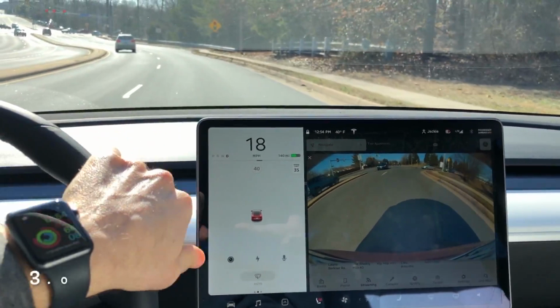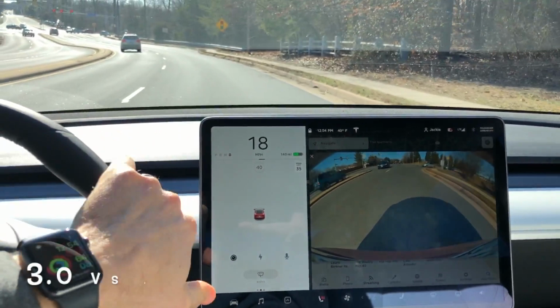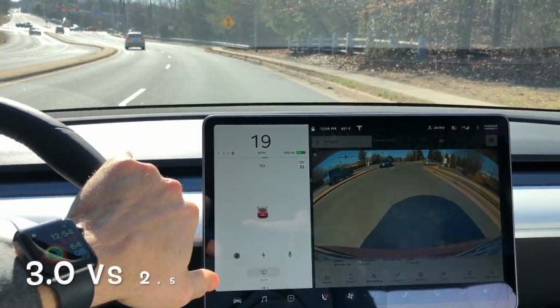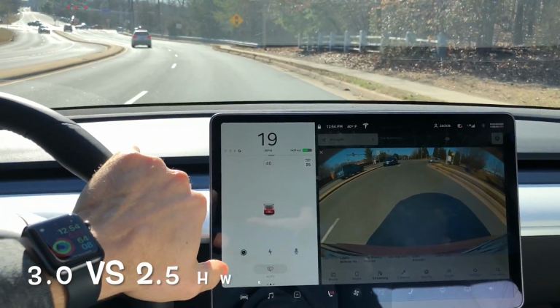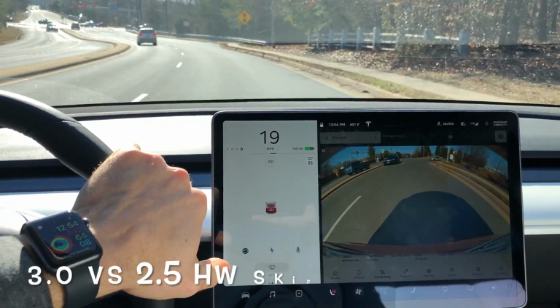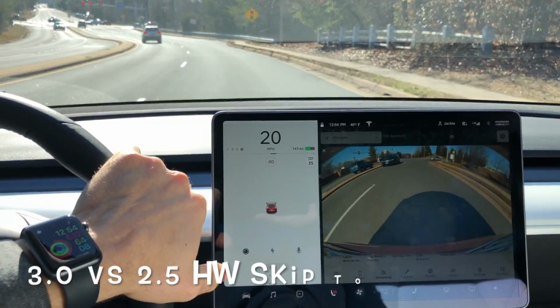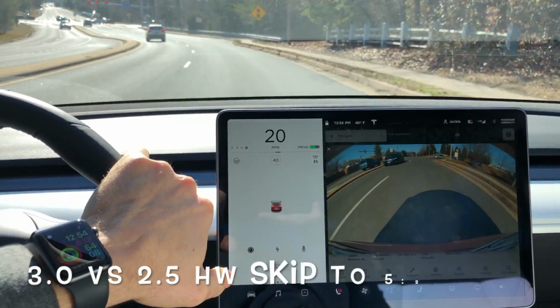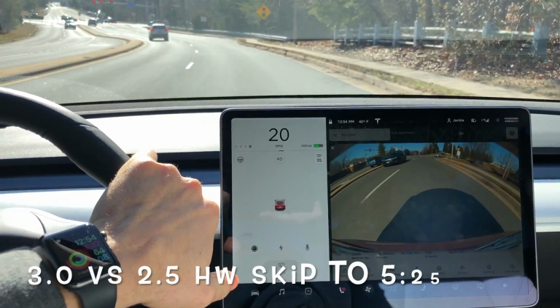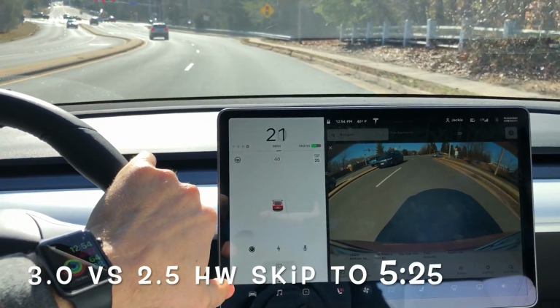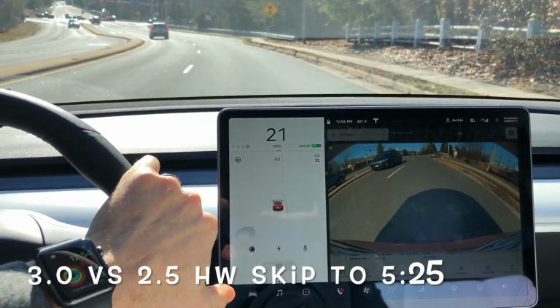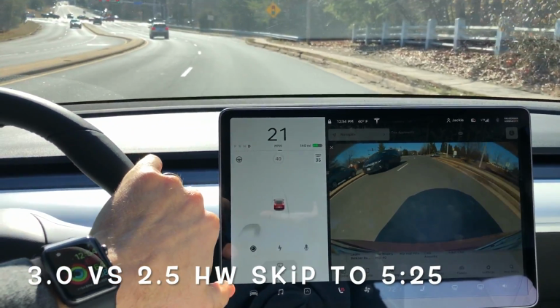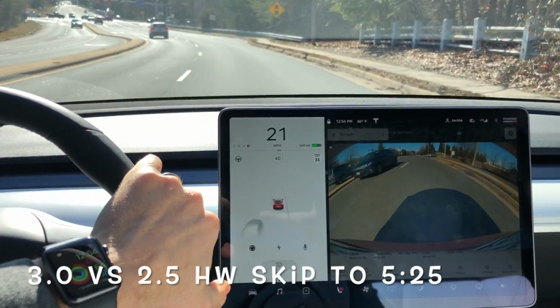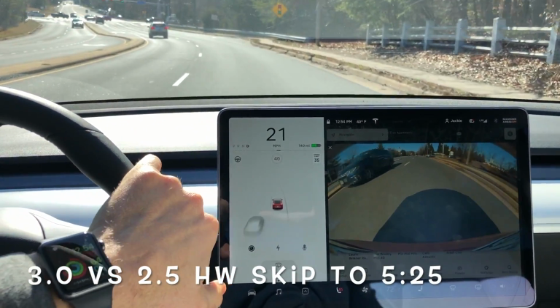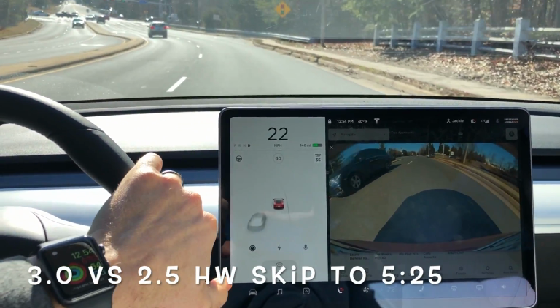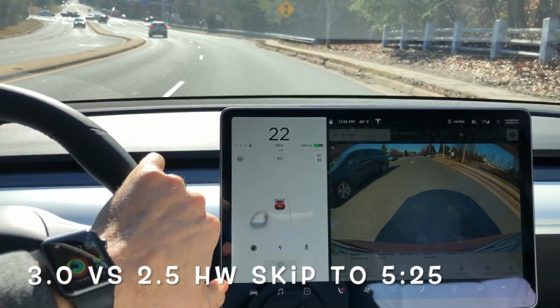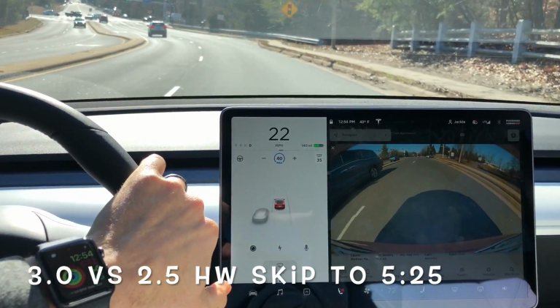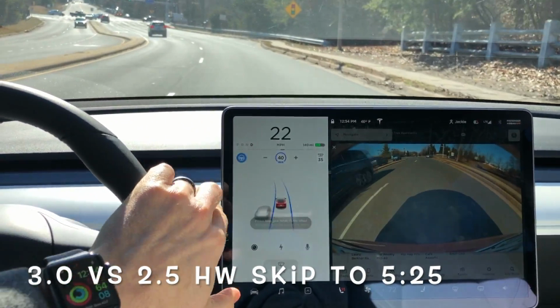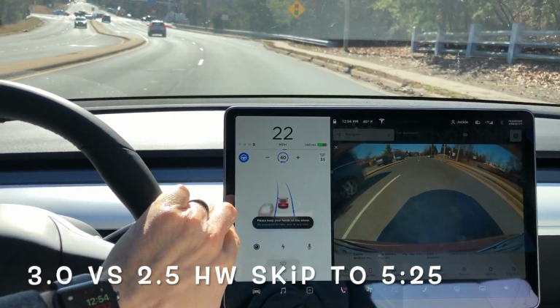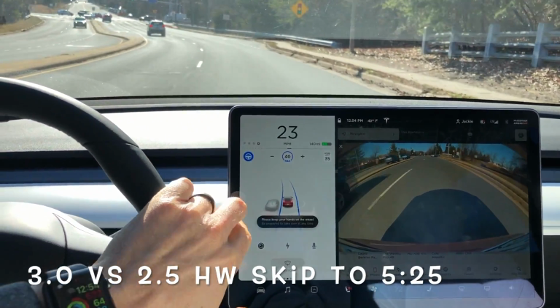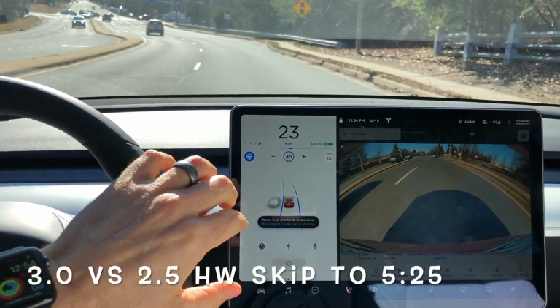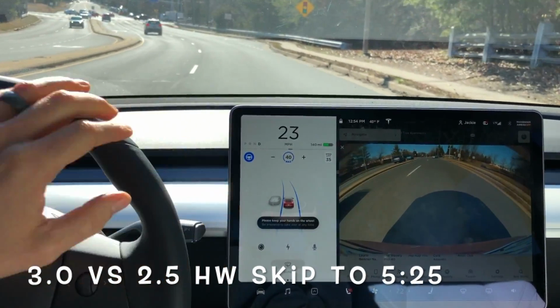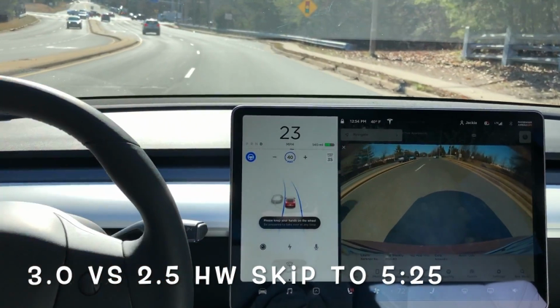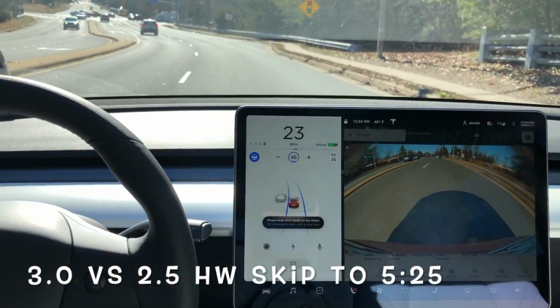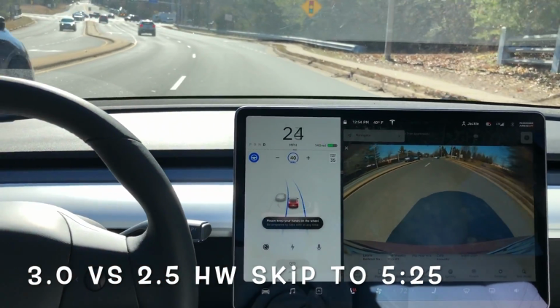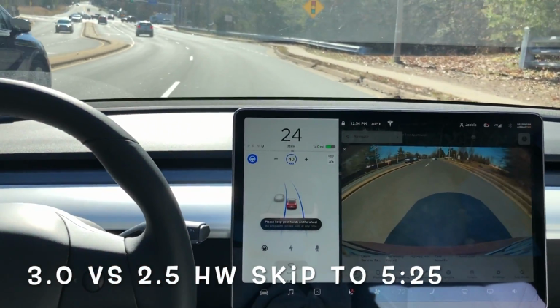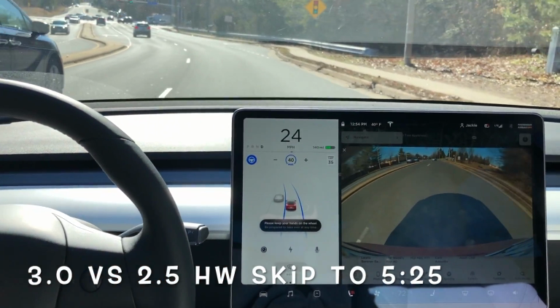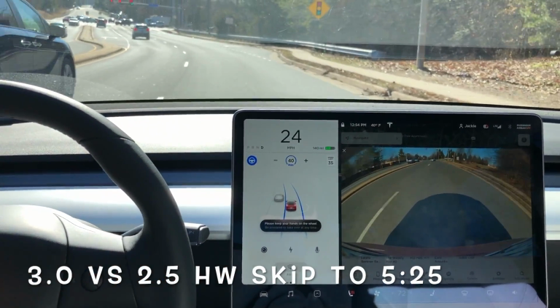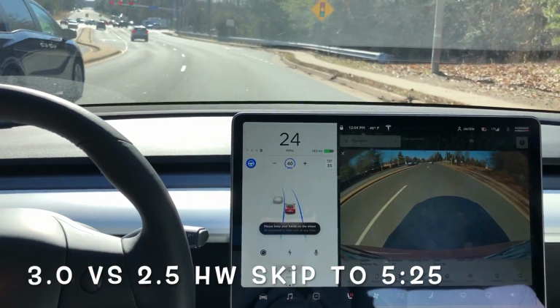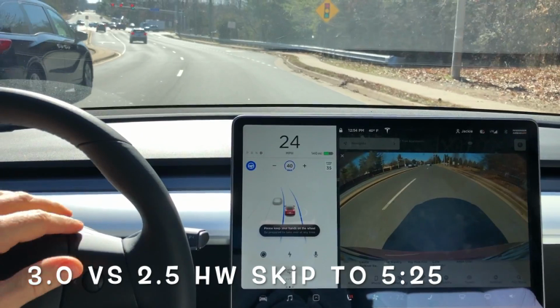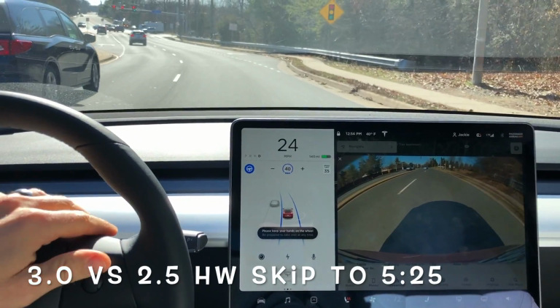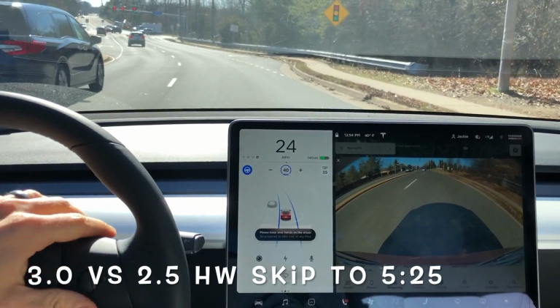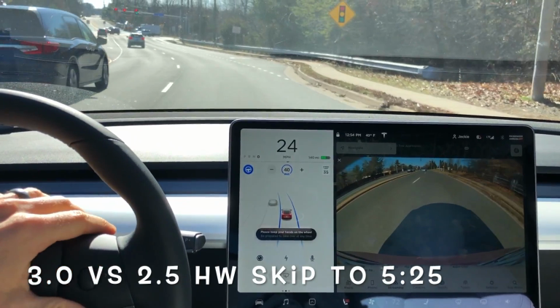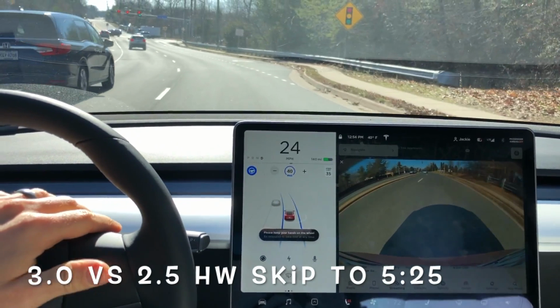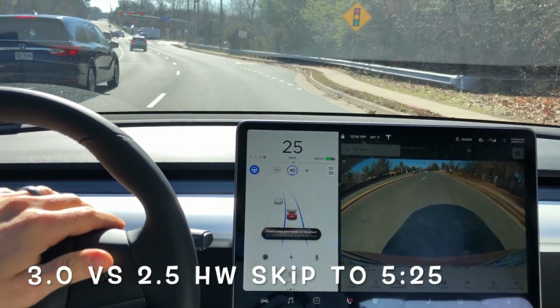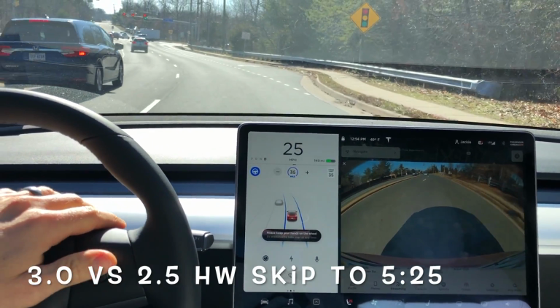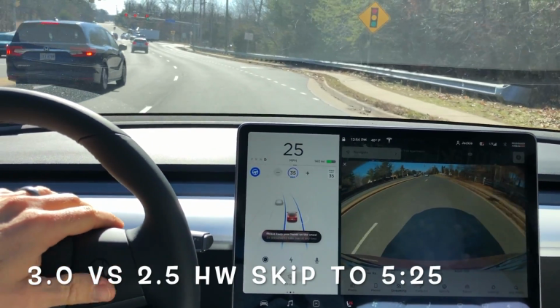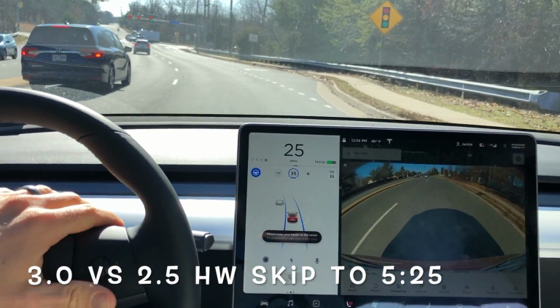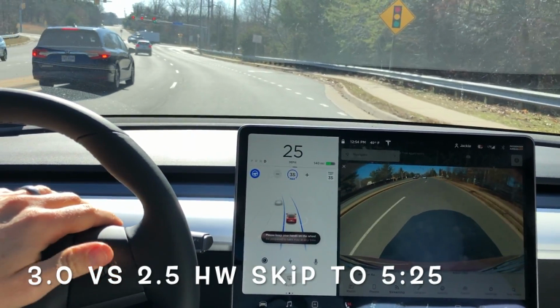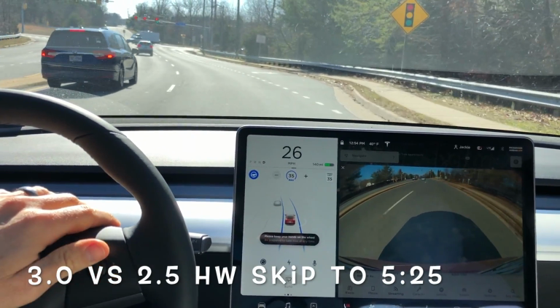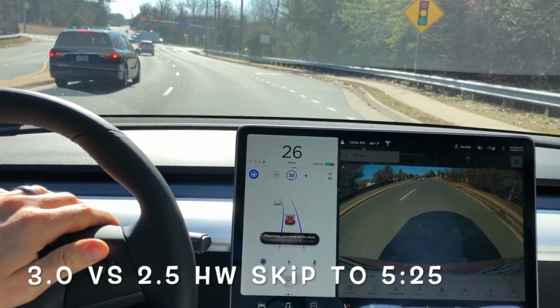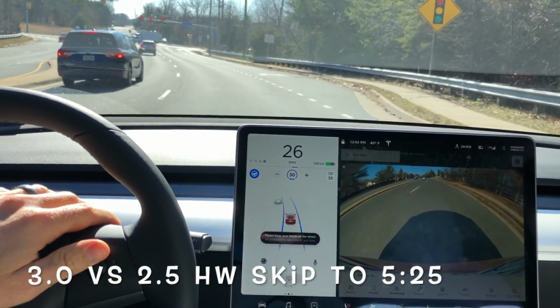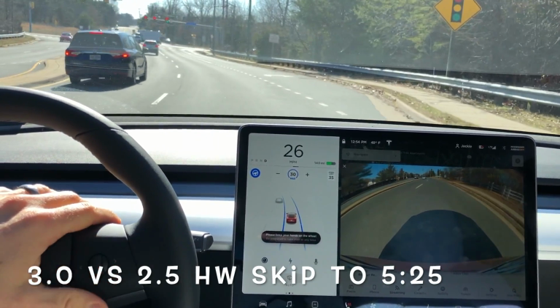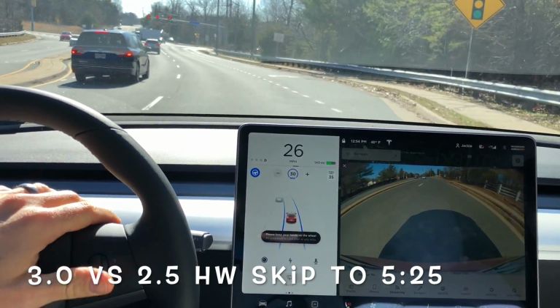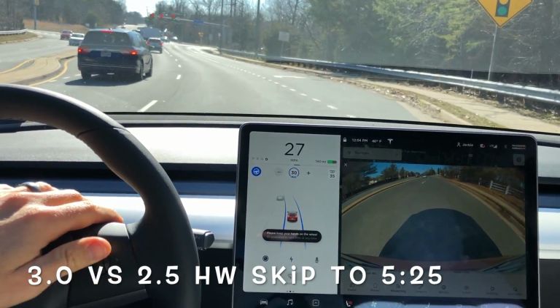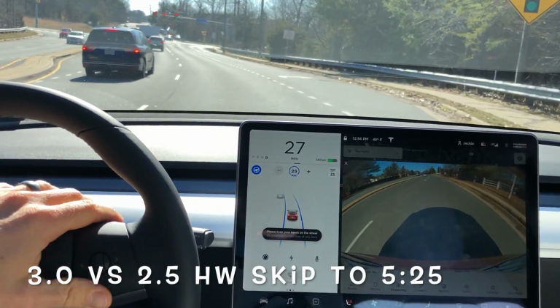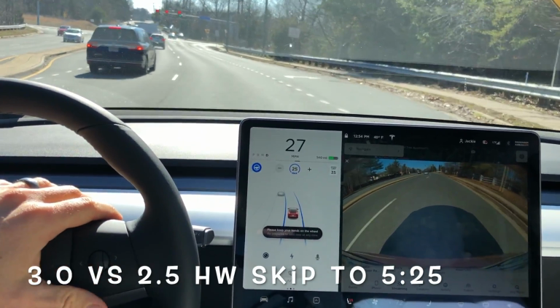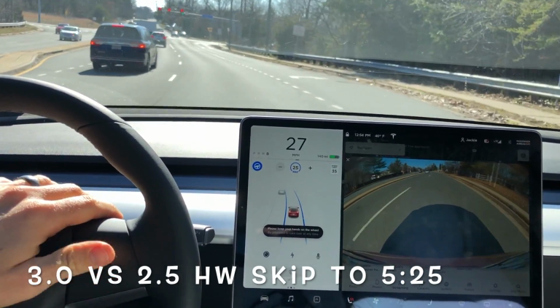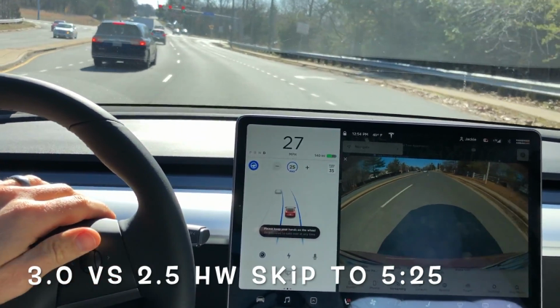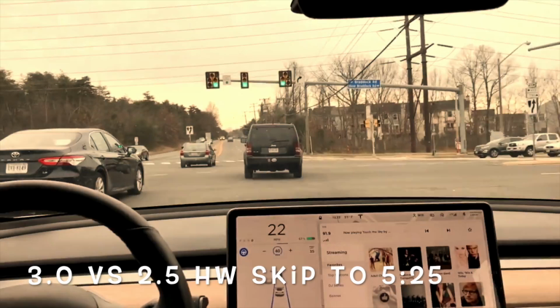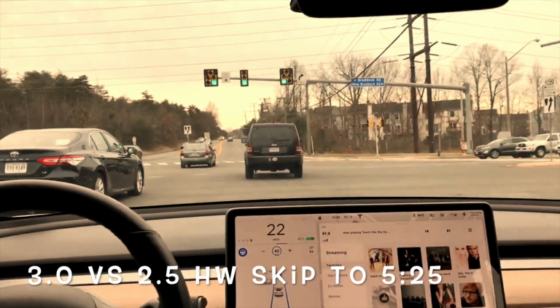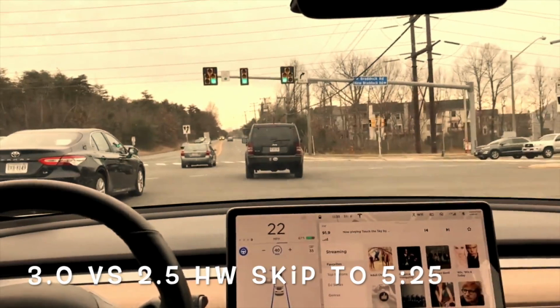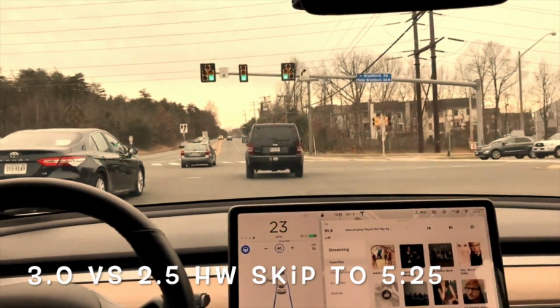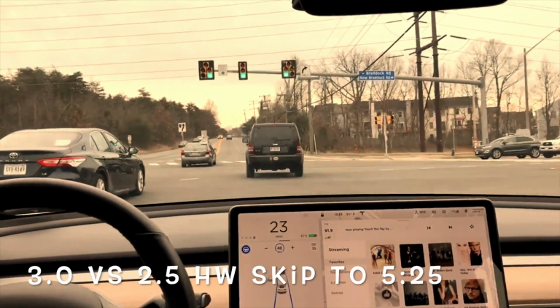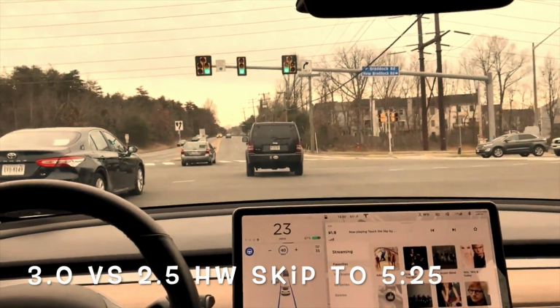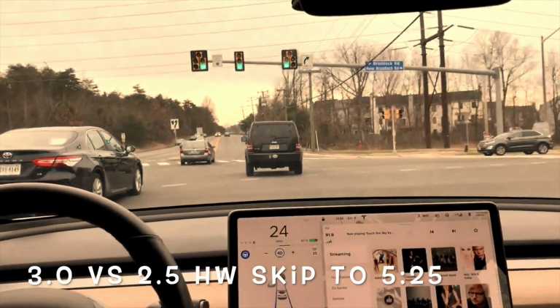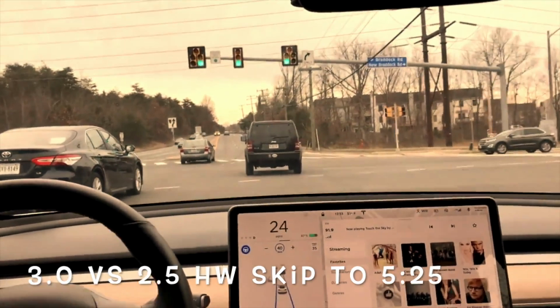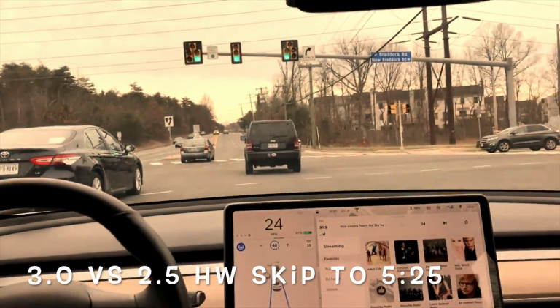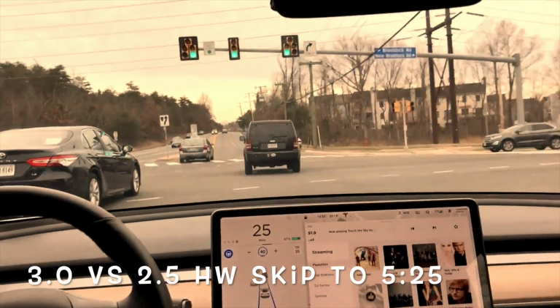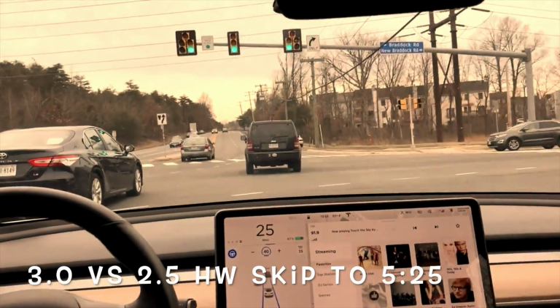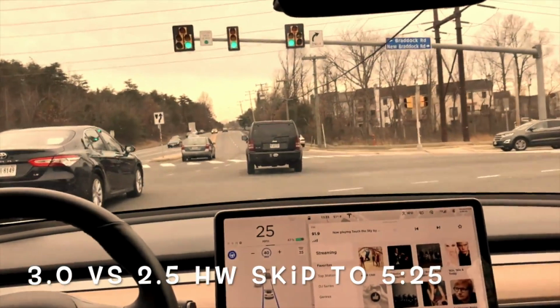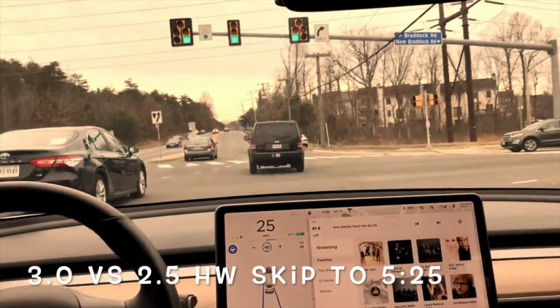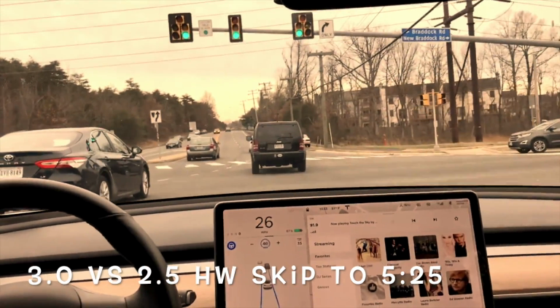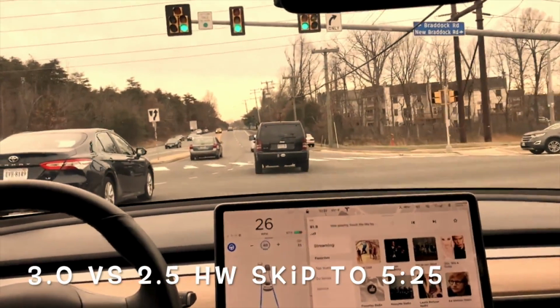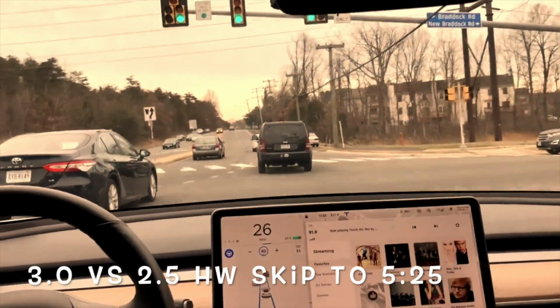Hey, what's going on YouTube? Will here from All Electric, back again with another video. And today, this is the intersection test video number six.